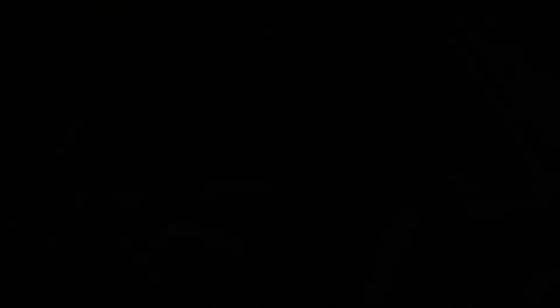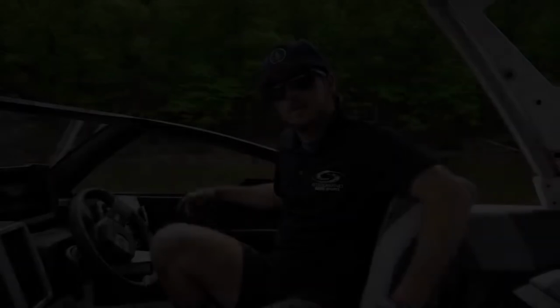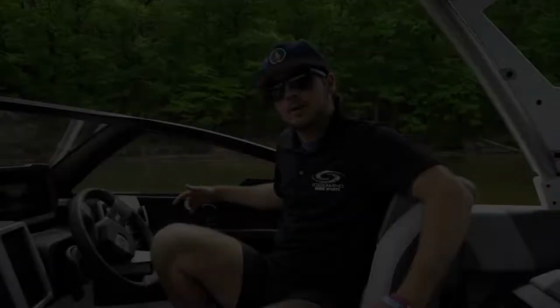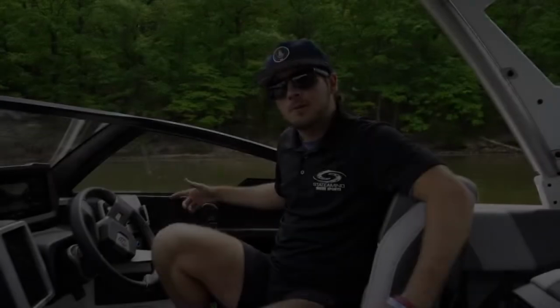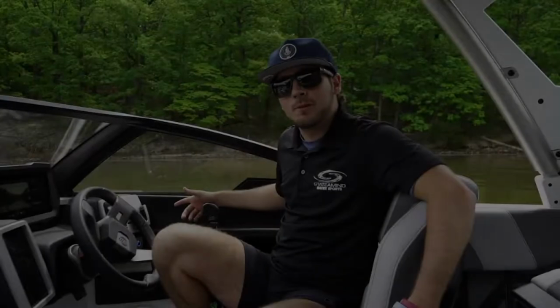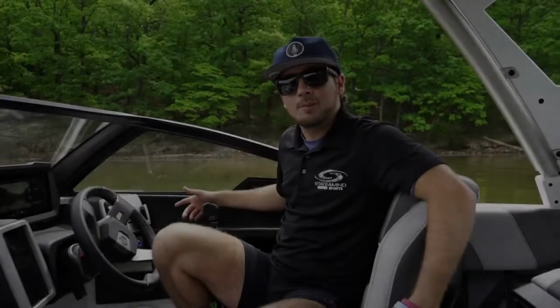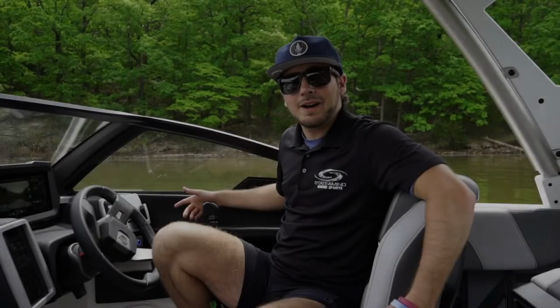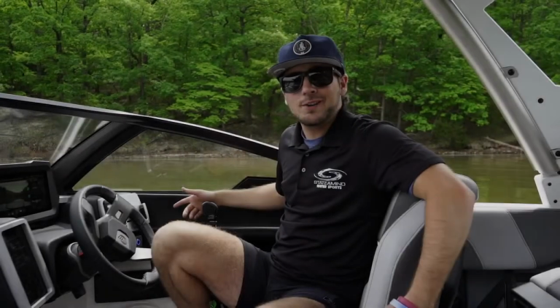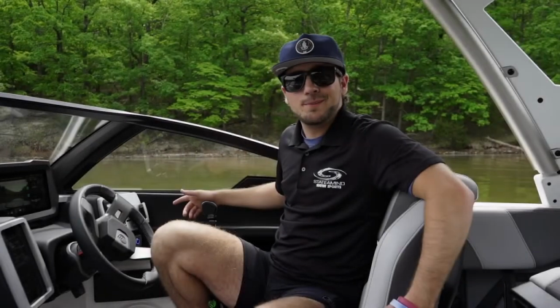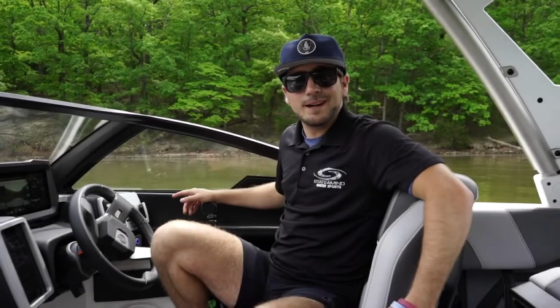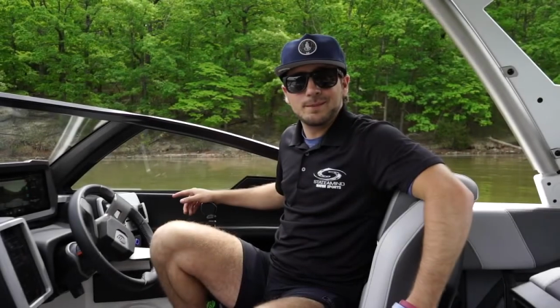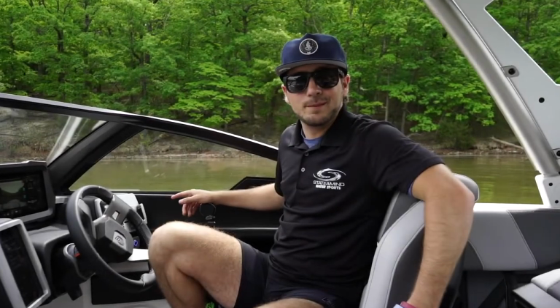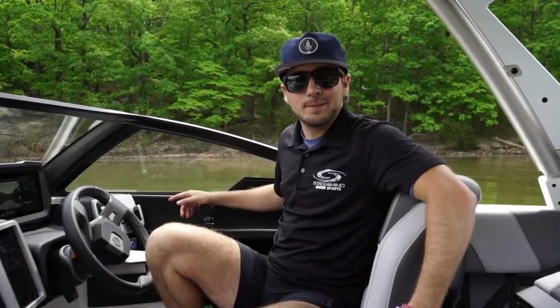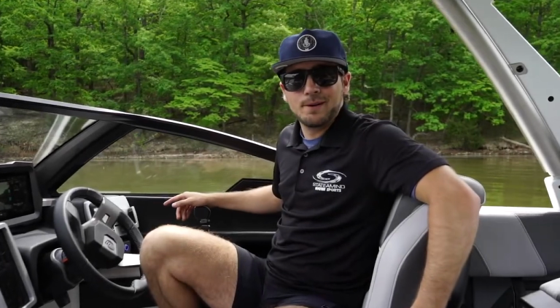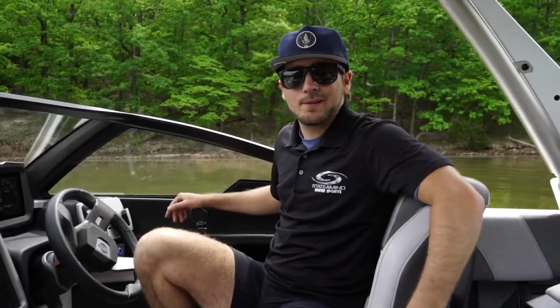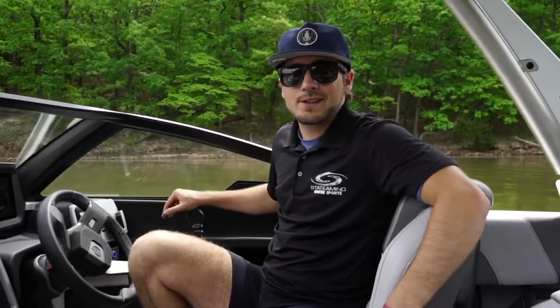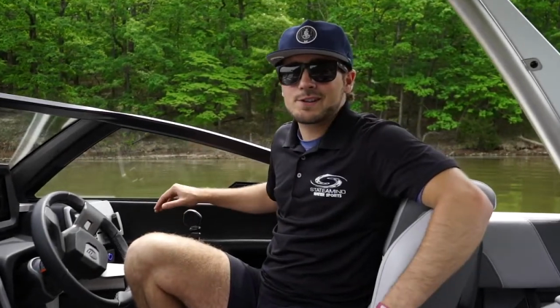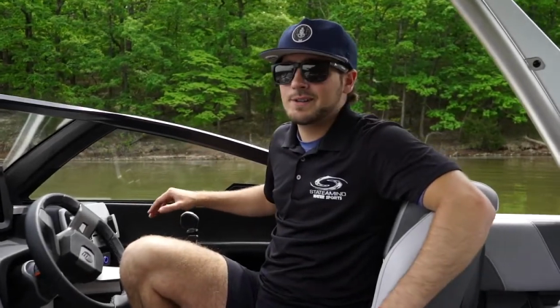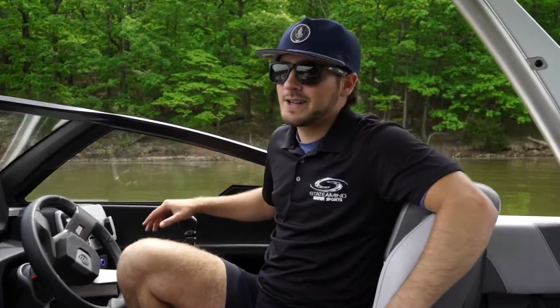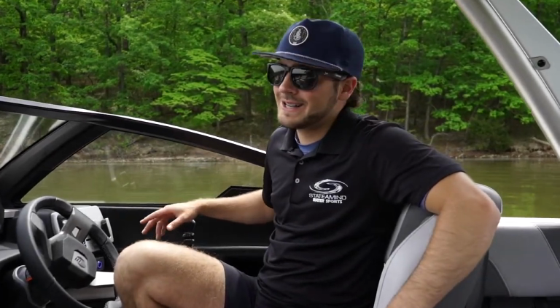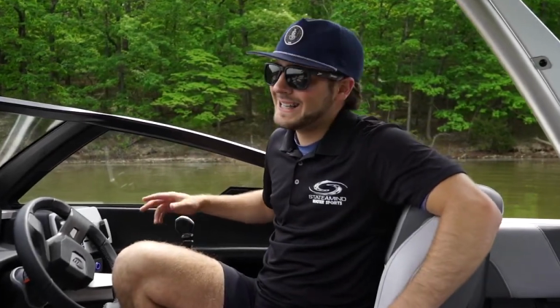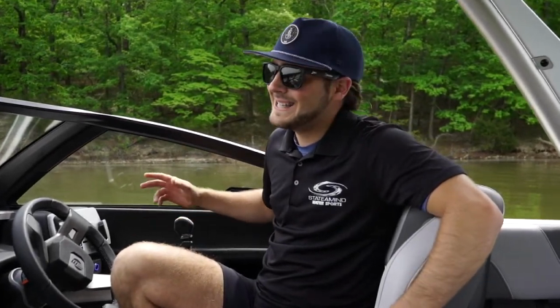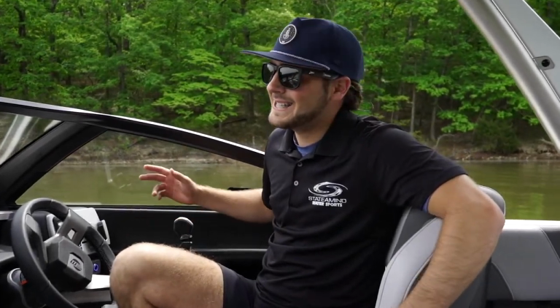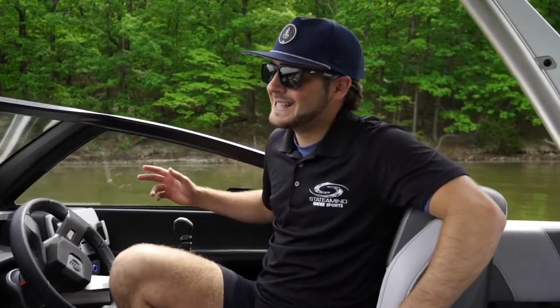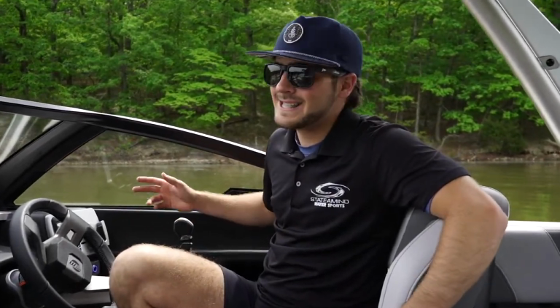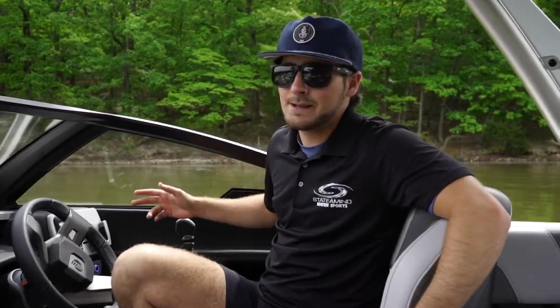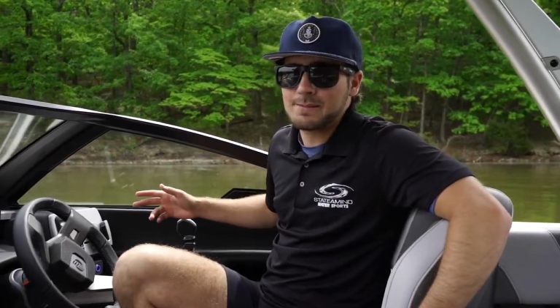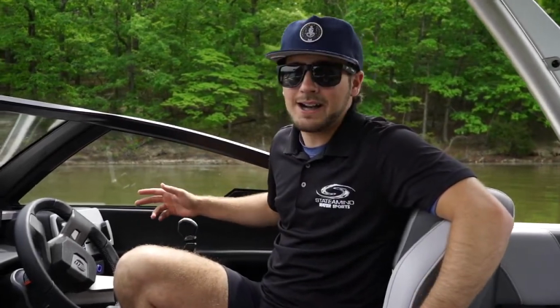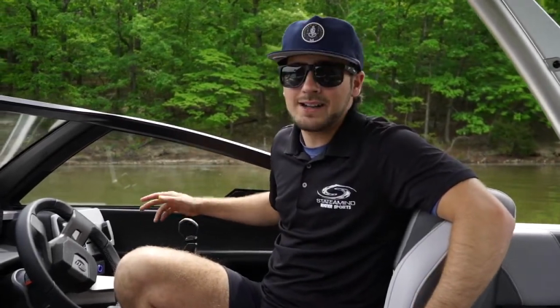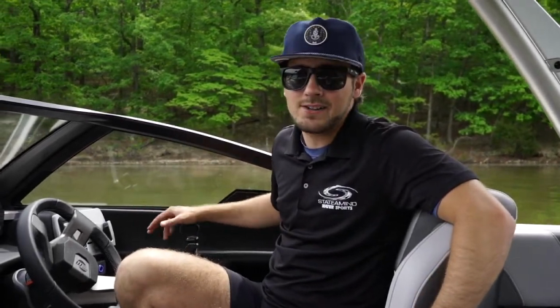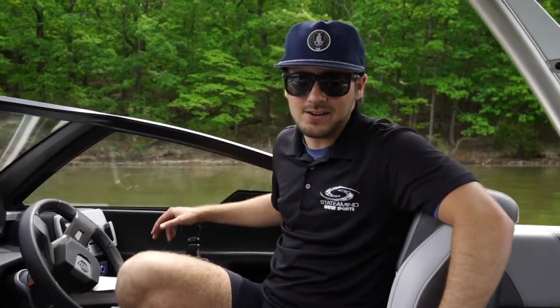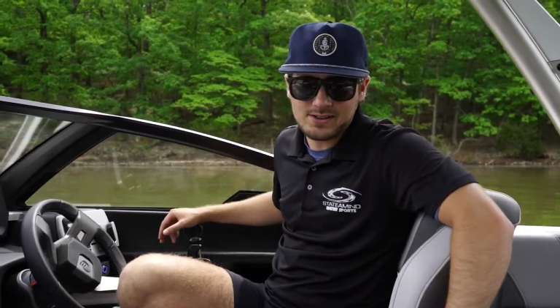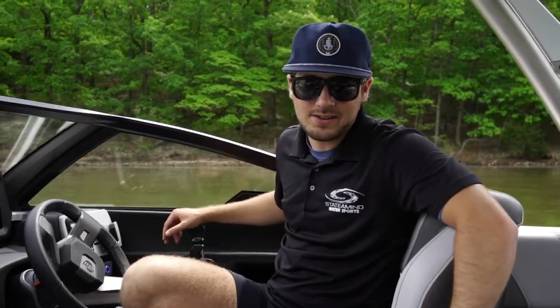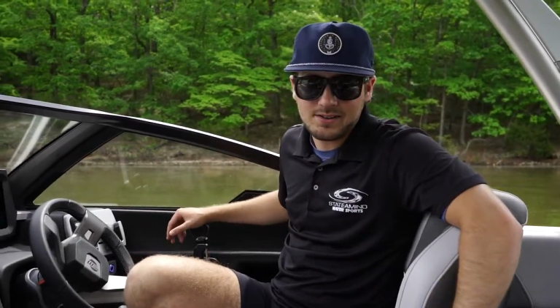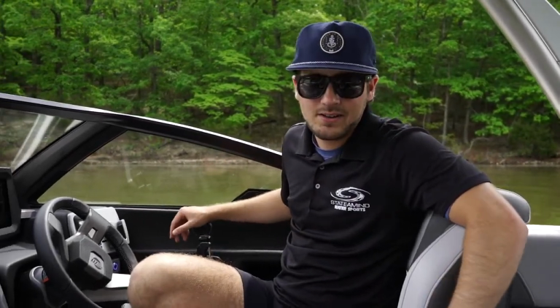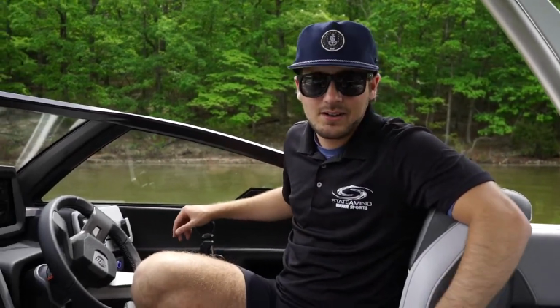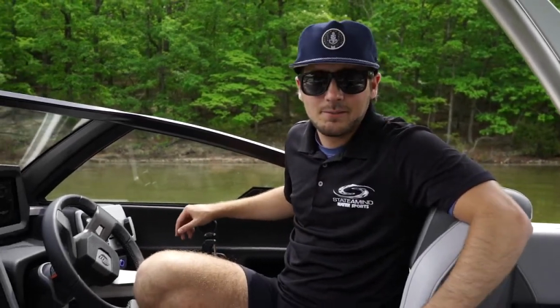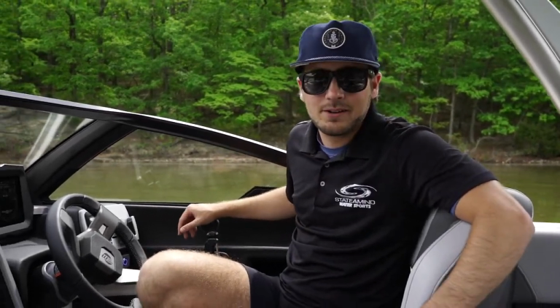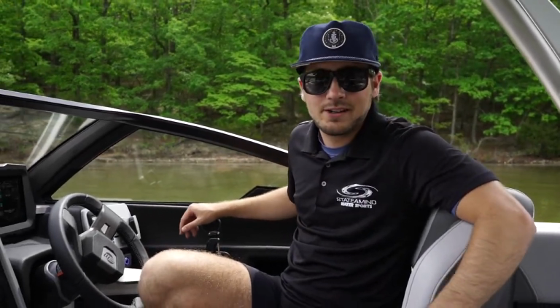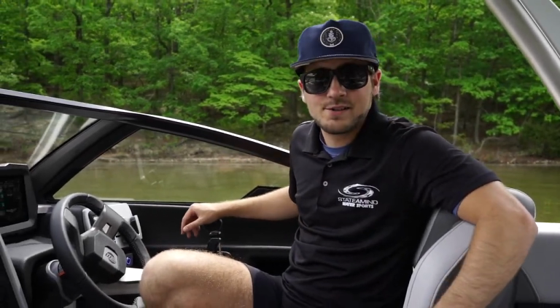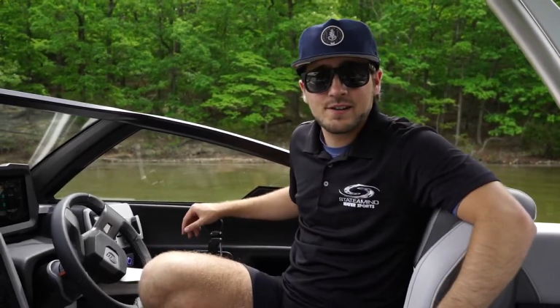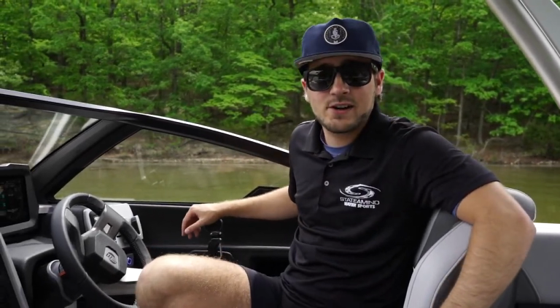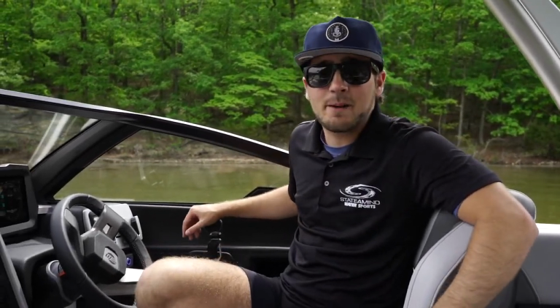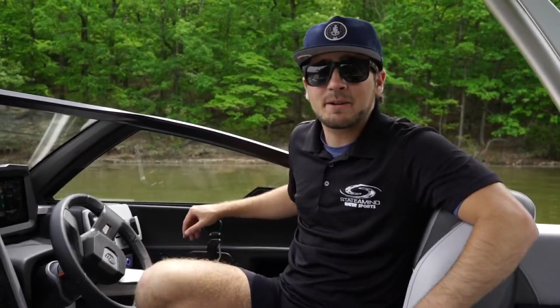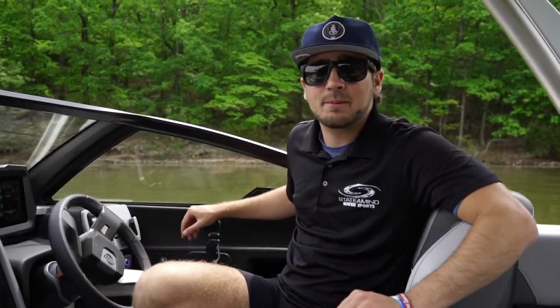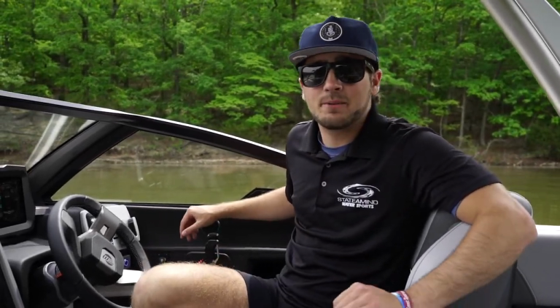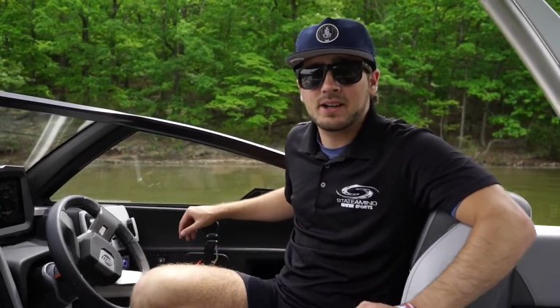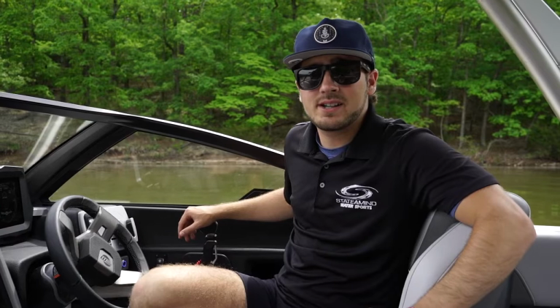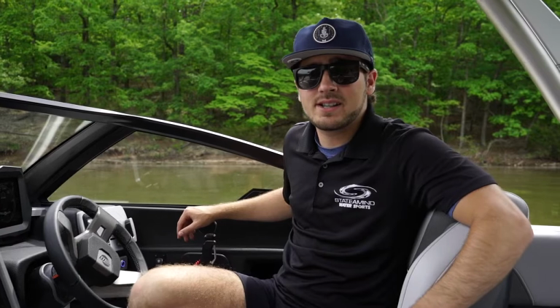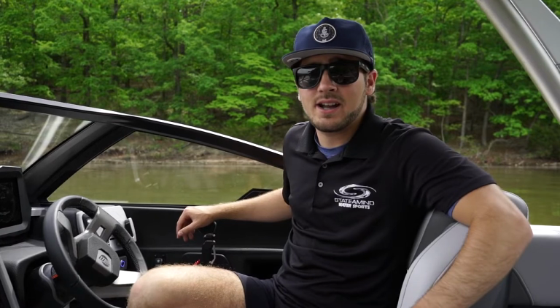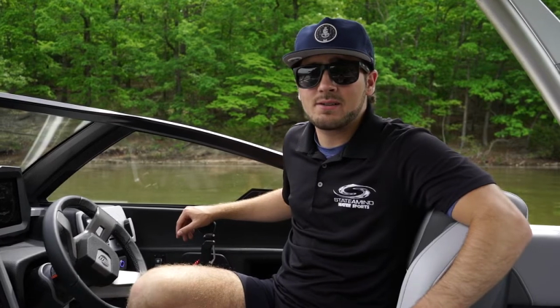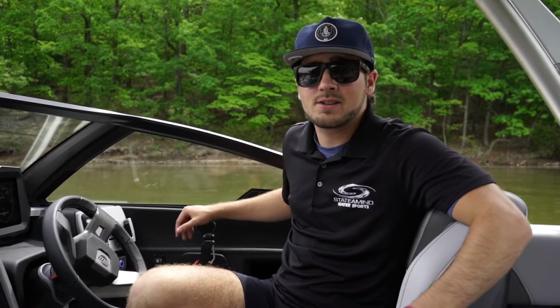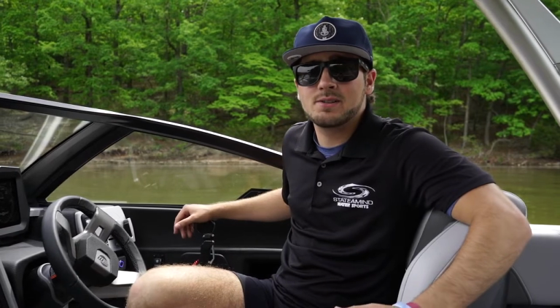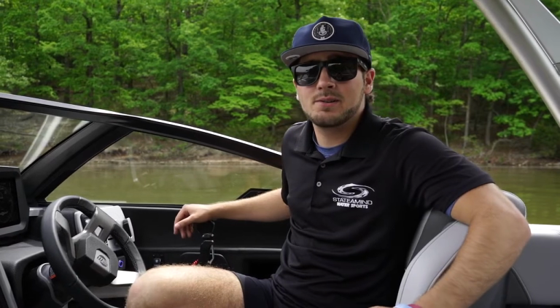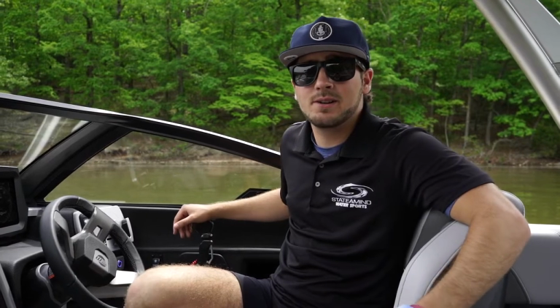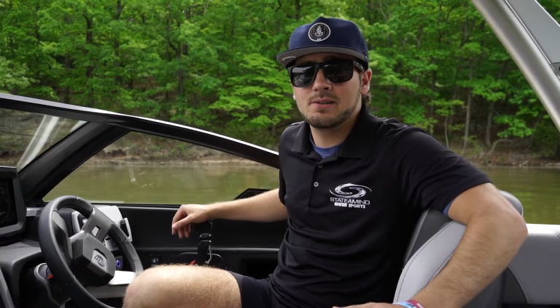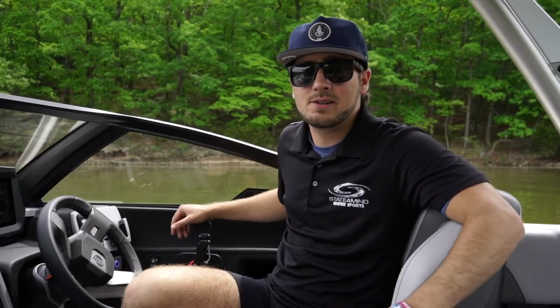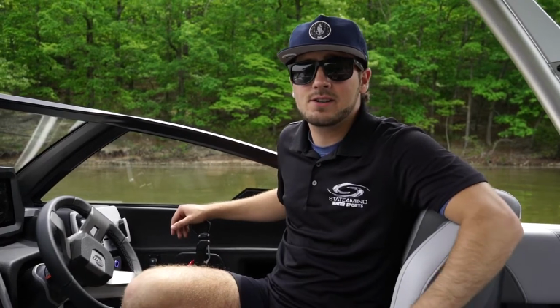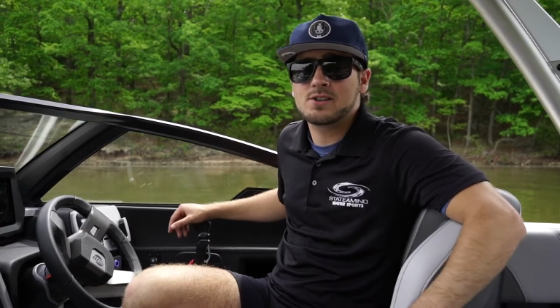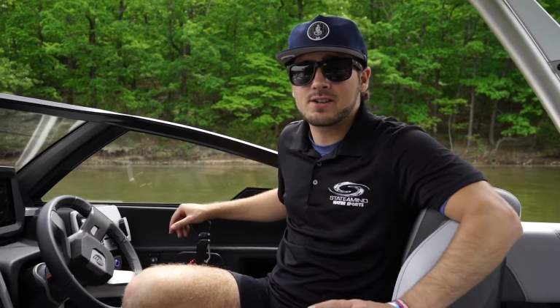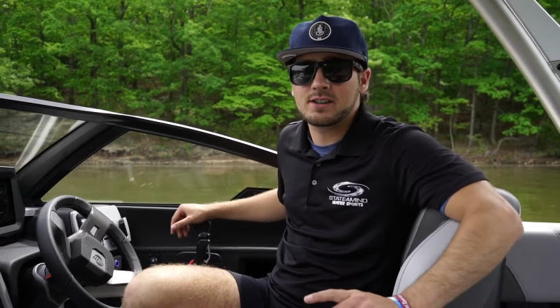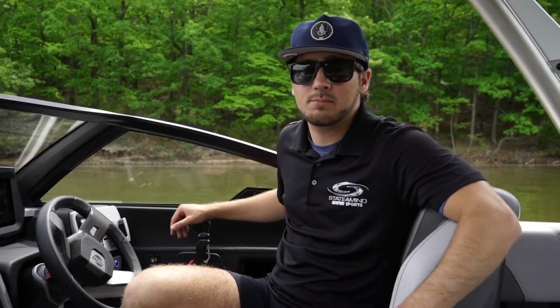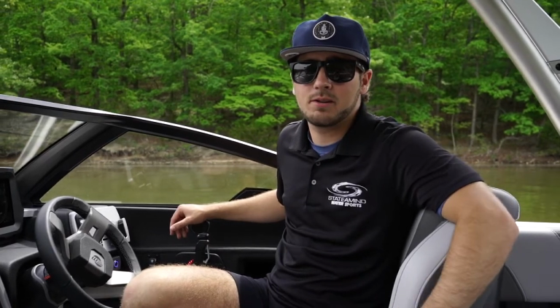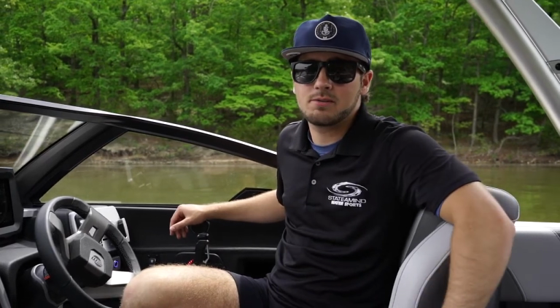When you buy a new Malibu boat, the screen can seem kind of daunting, but in this video I'm going to break it down so you can use it just like the pros.